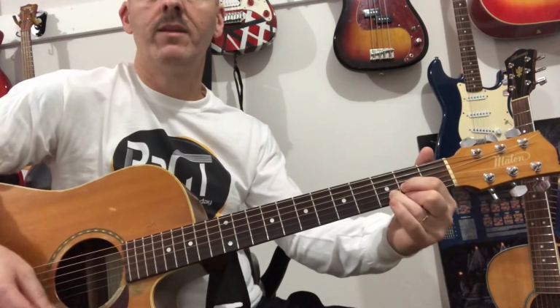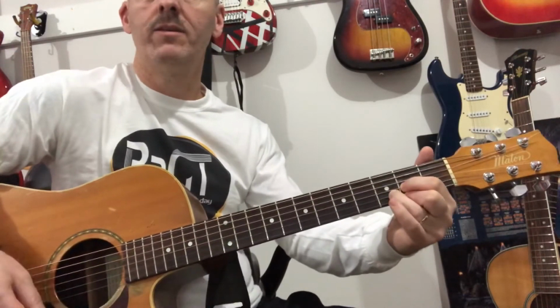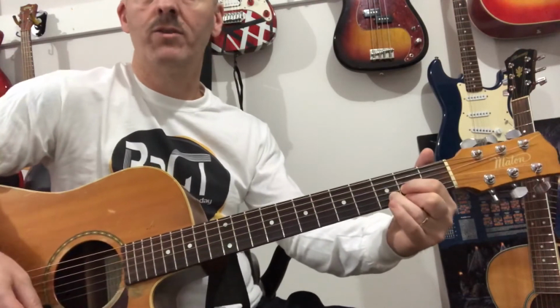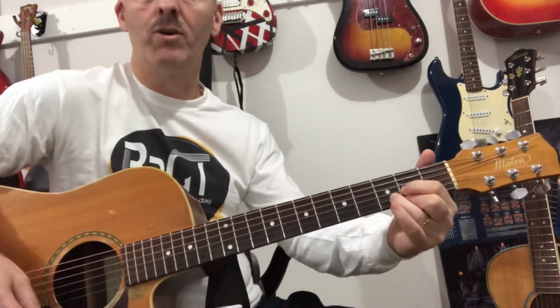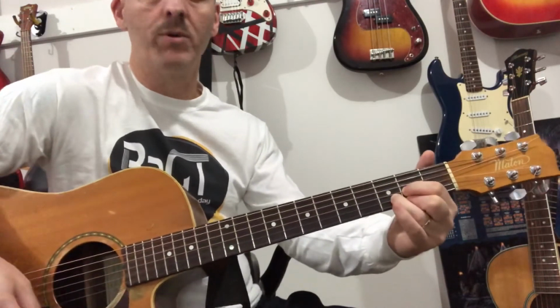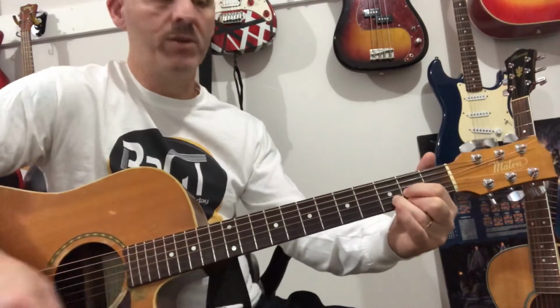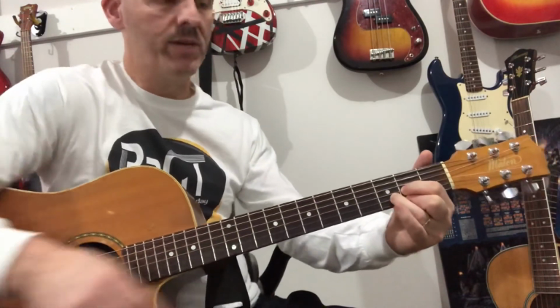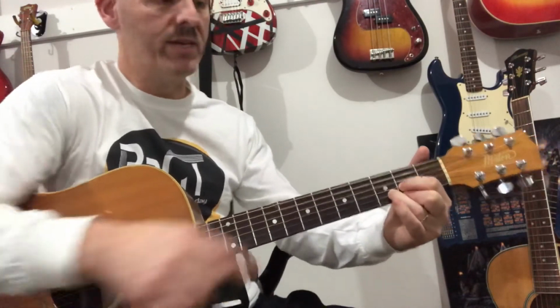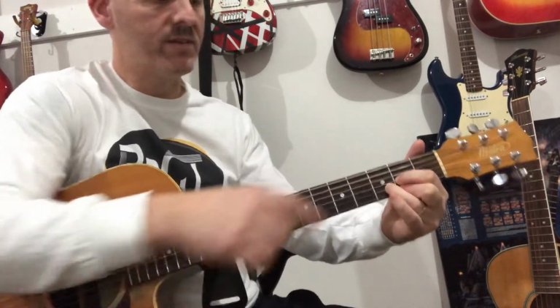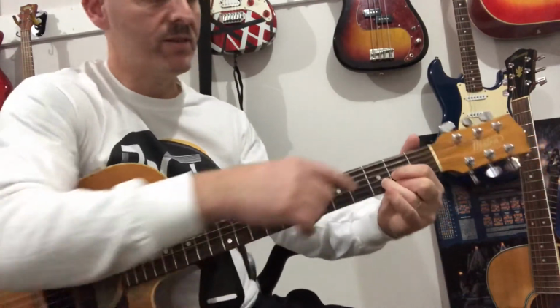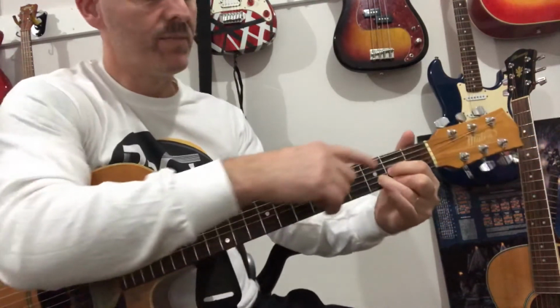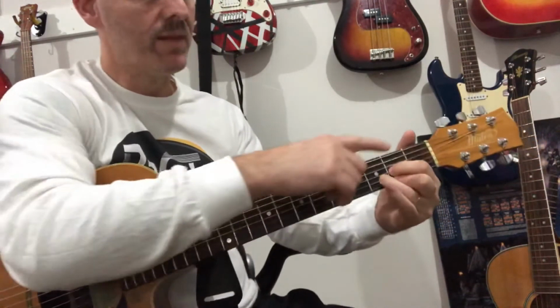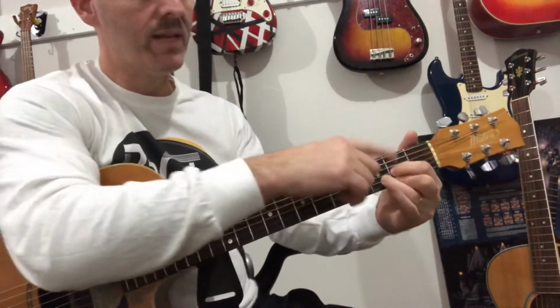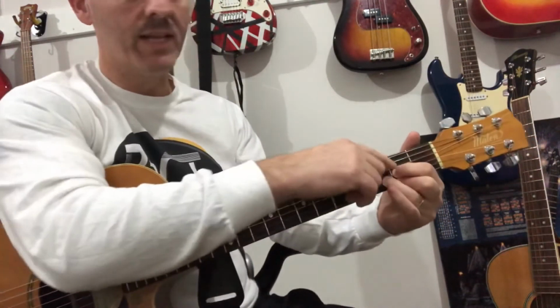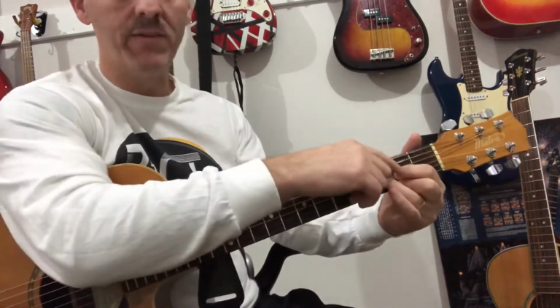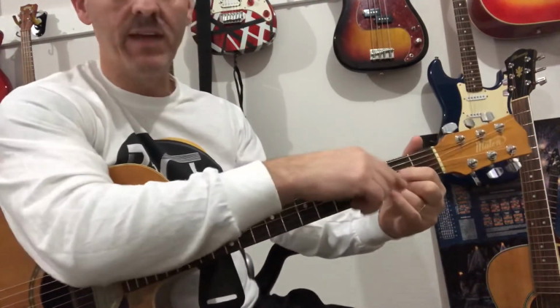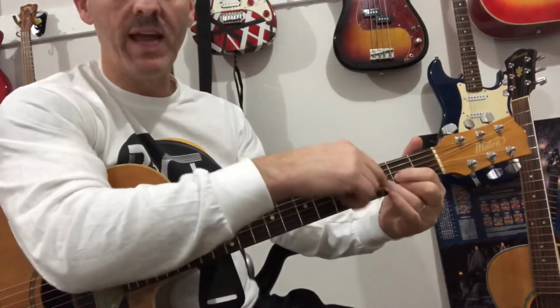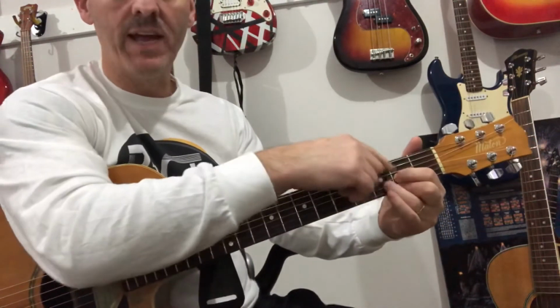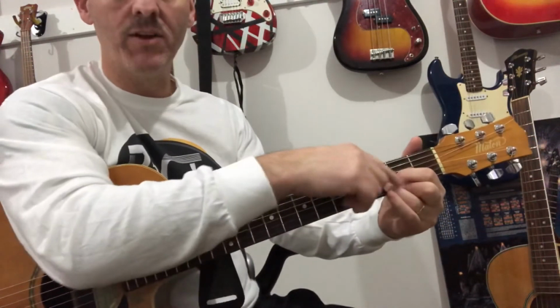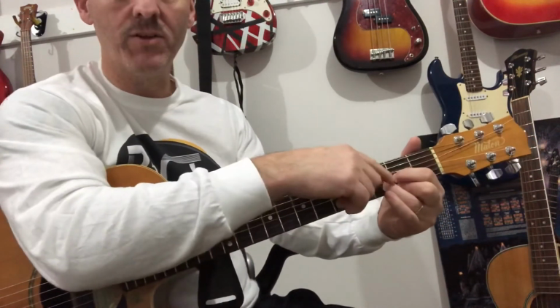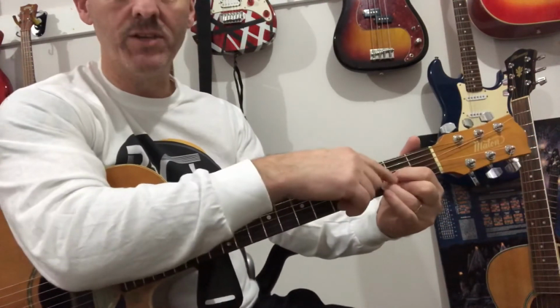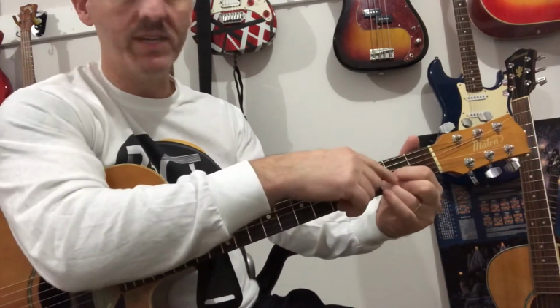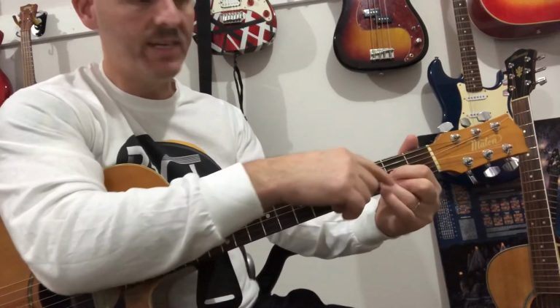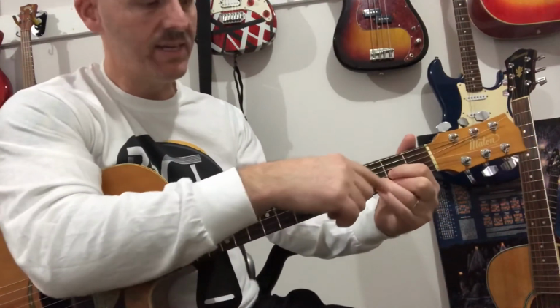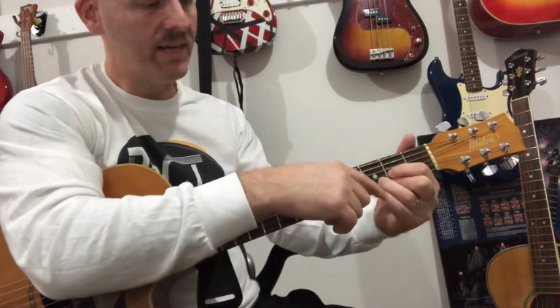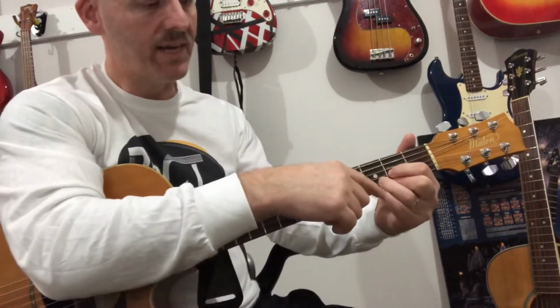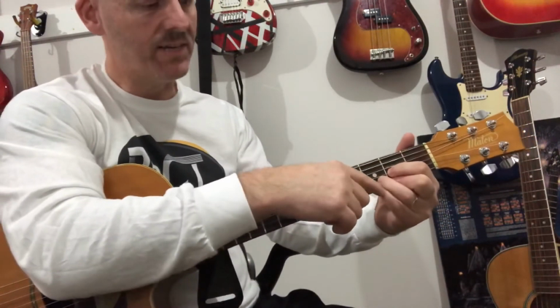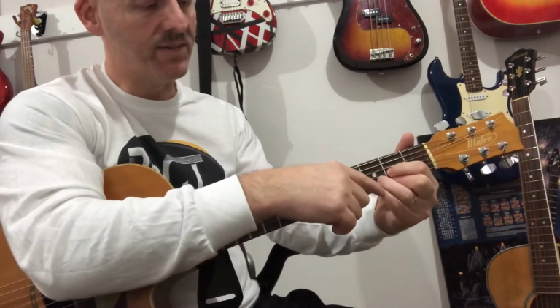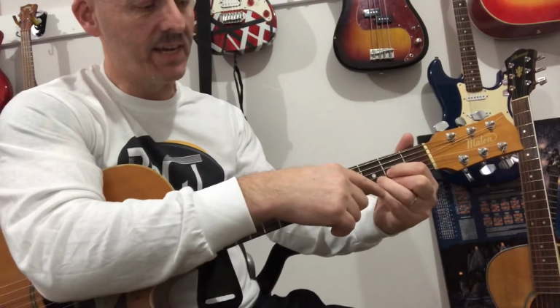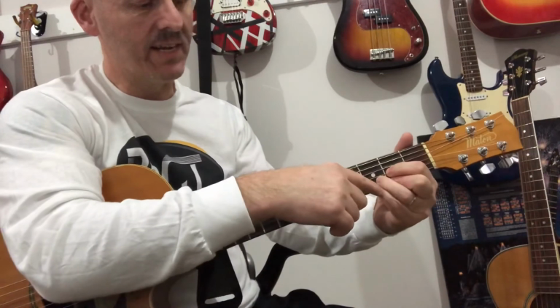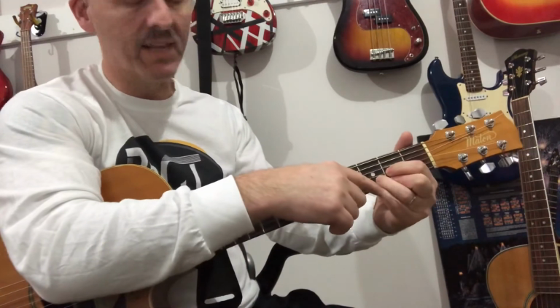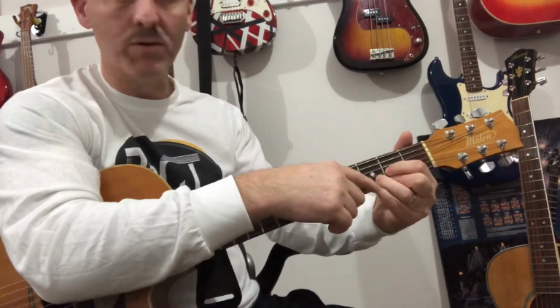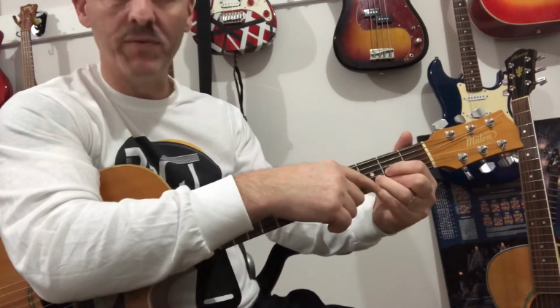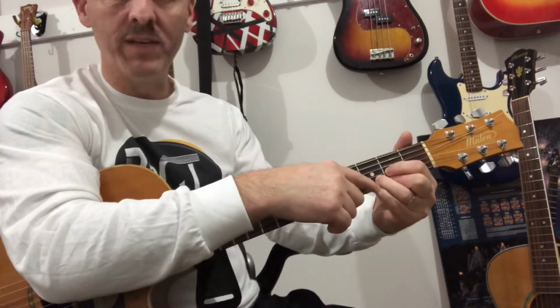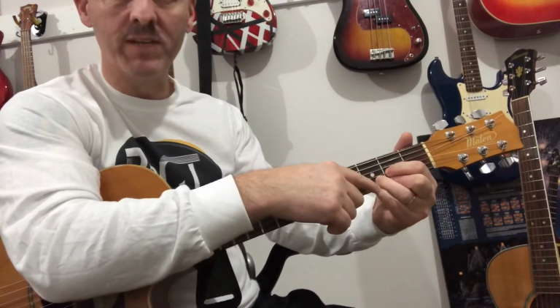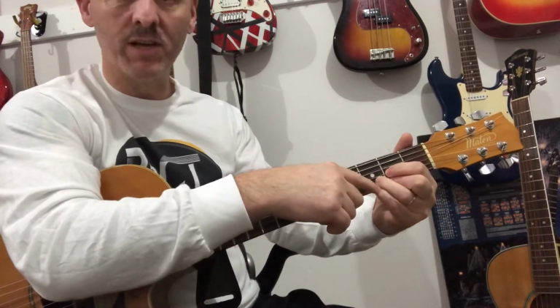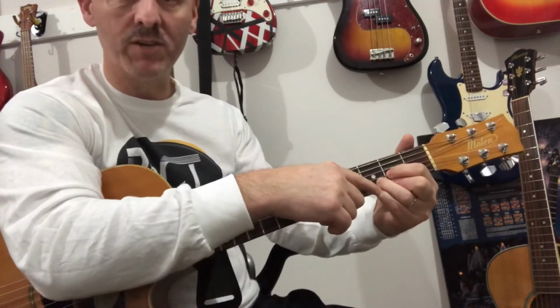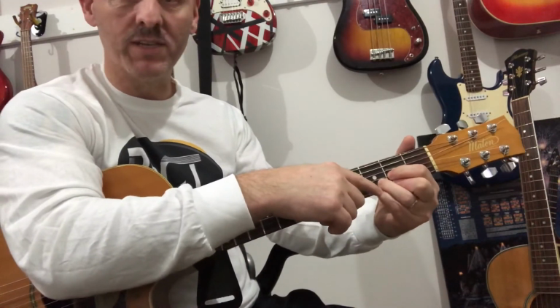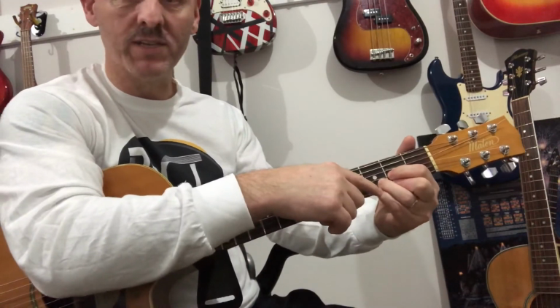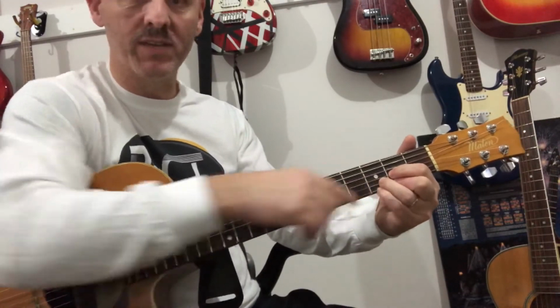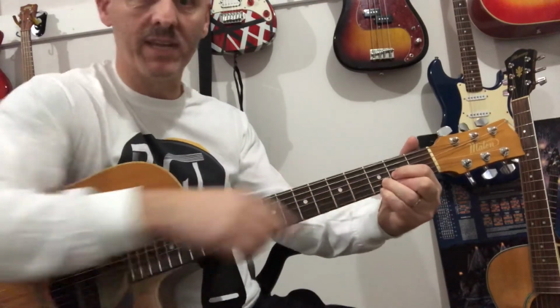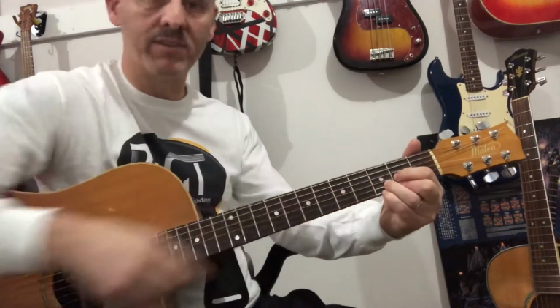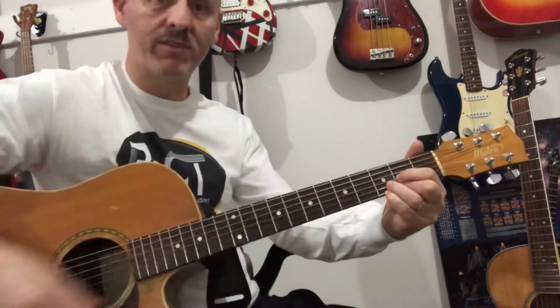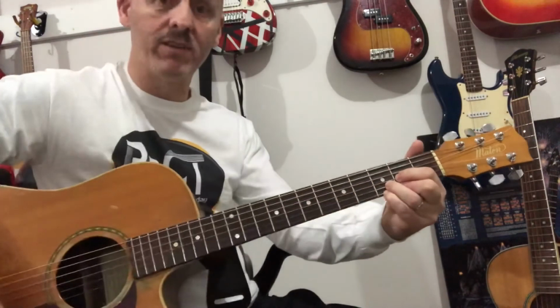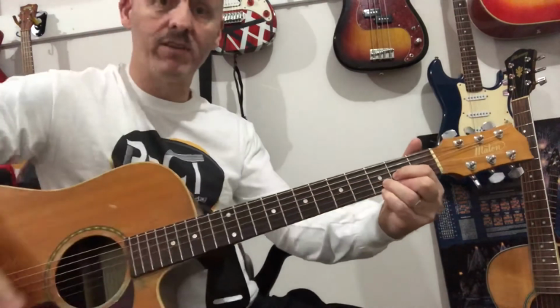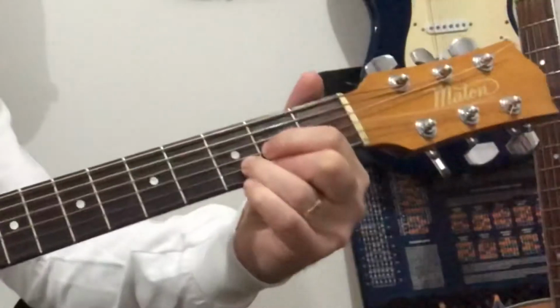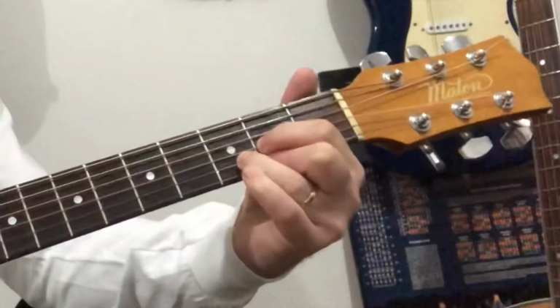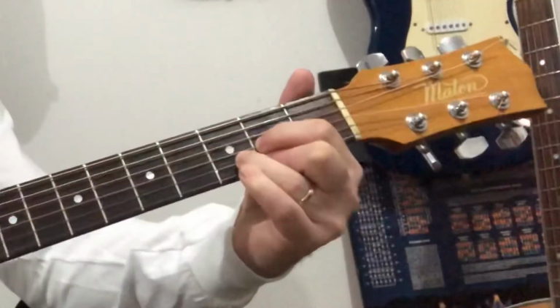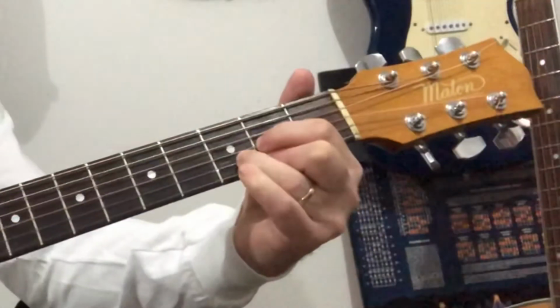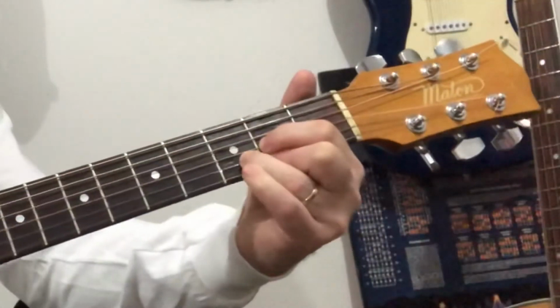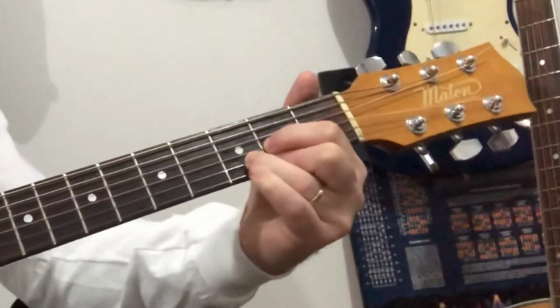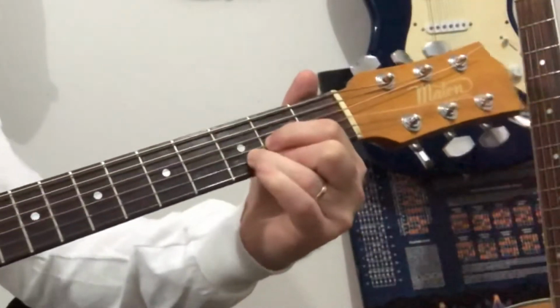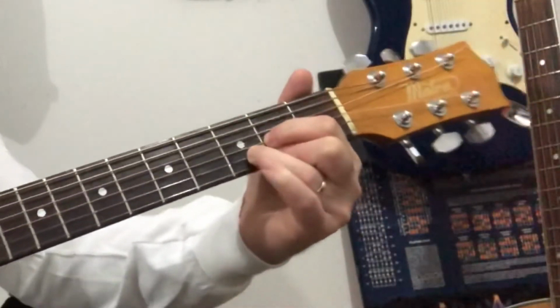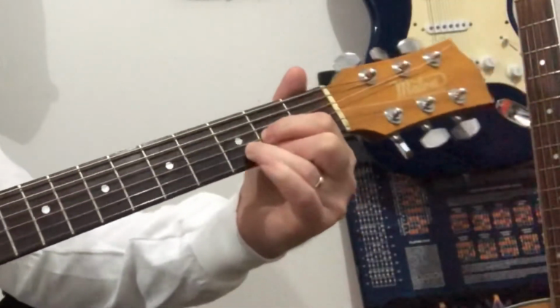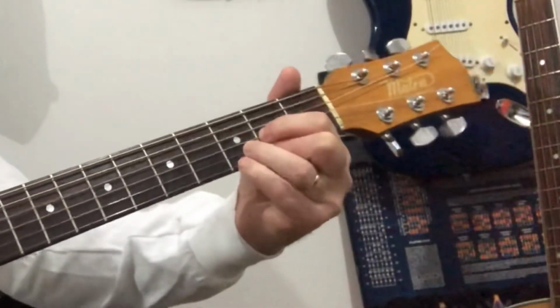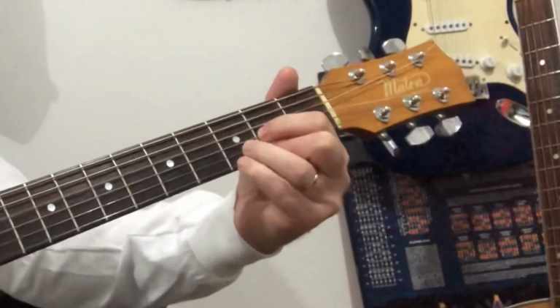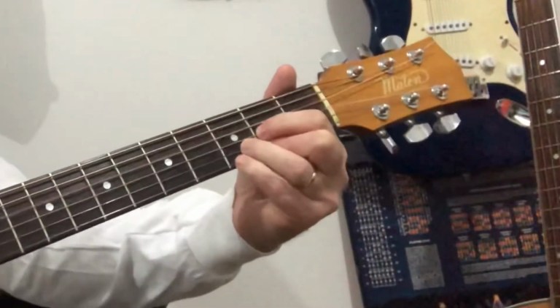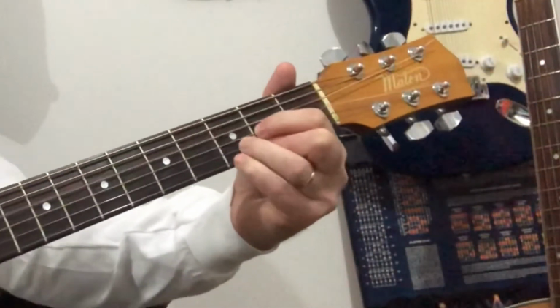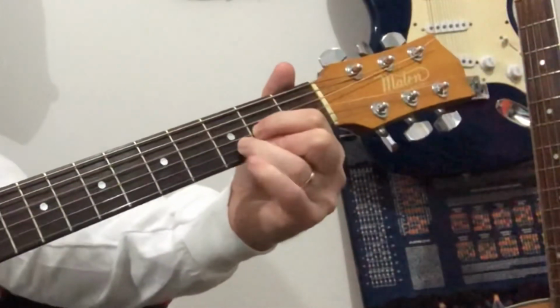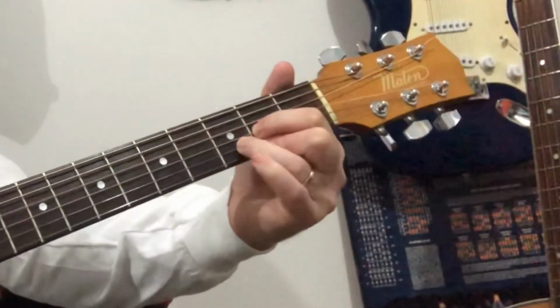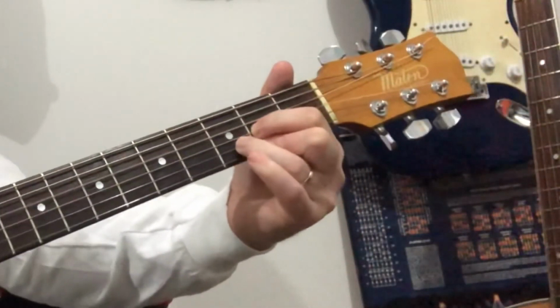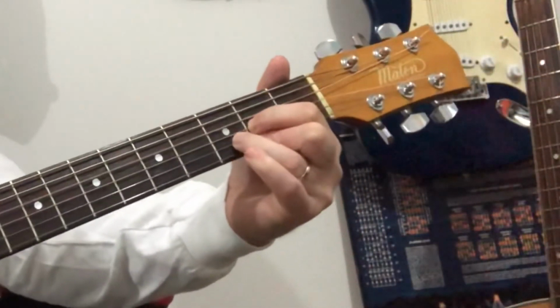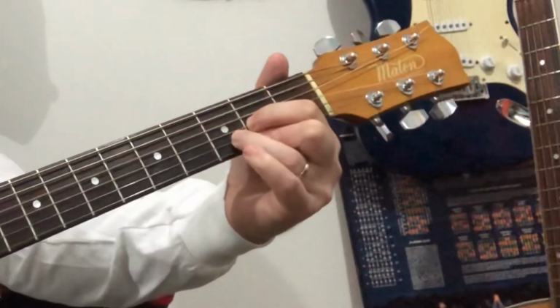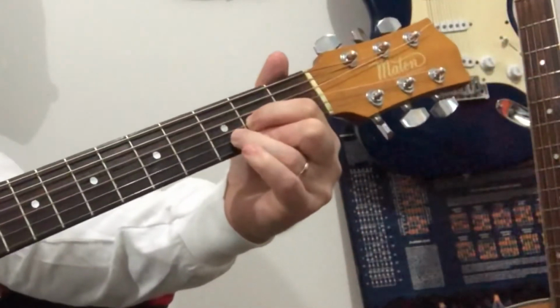All we're doing is leaving our hand on the D and just adding that little finger to go to the Sus. D, D, D.